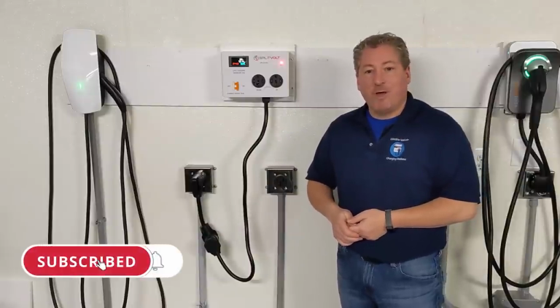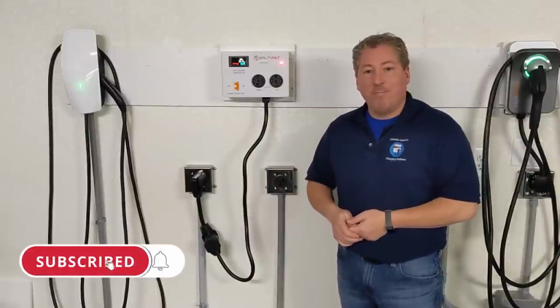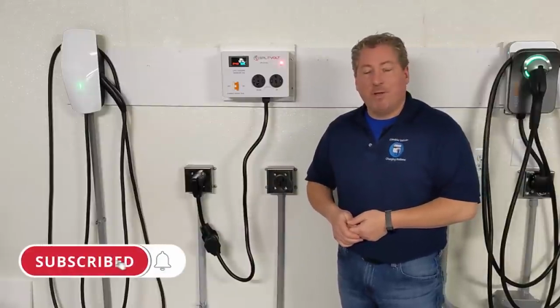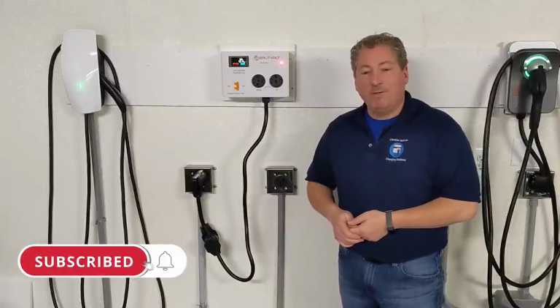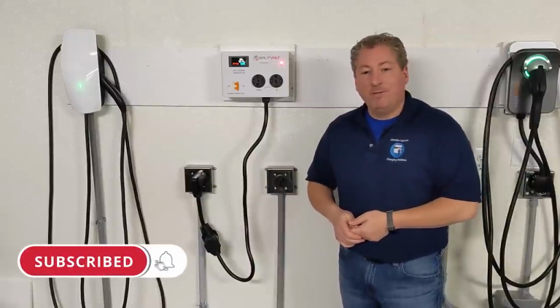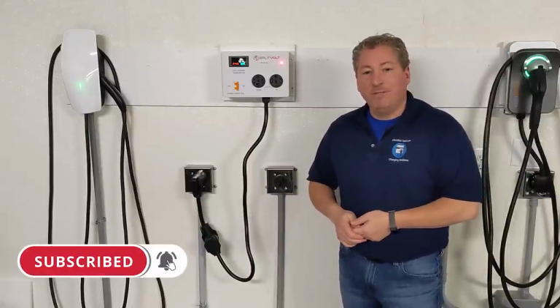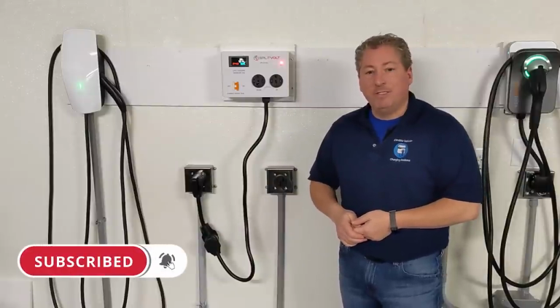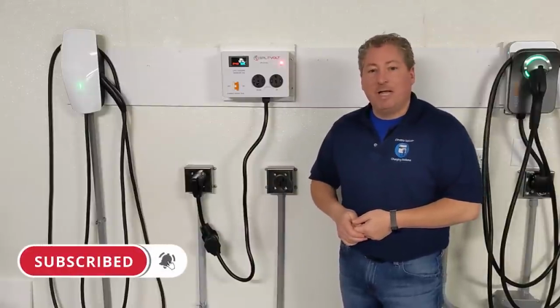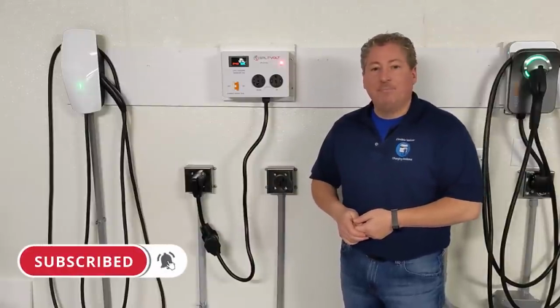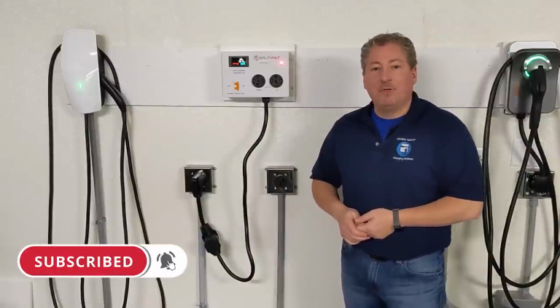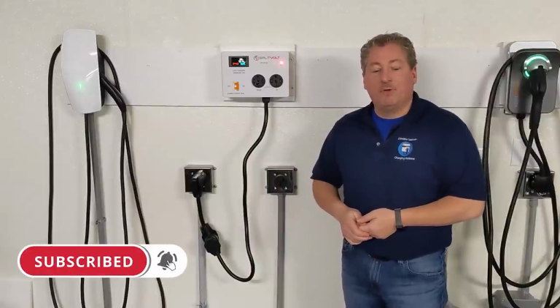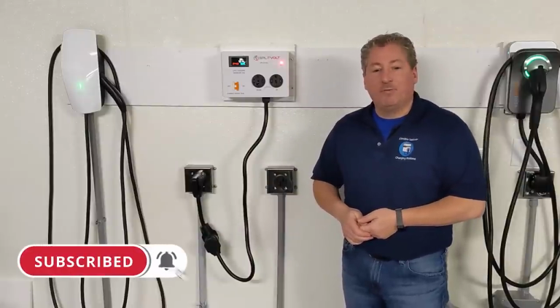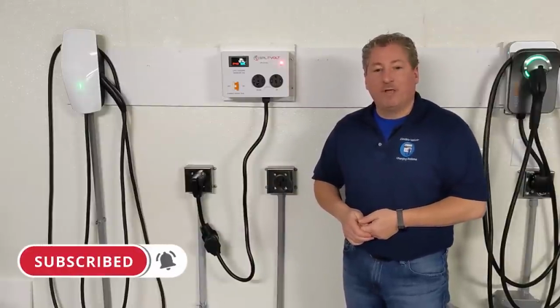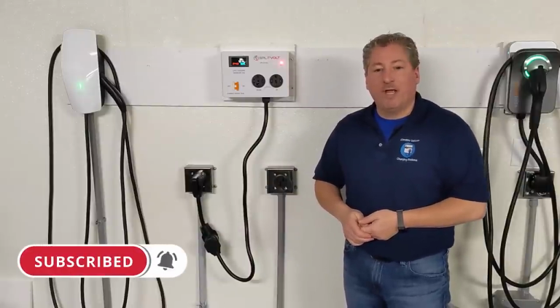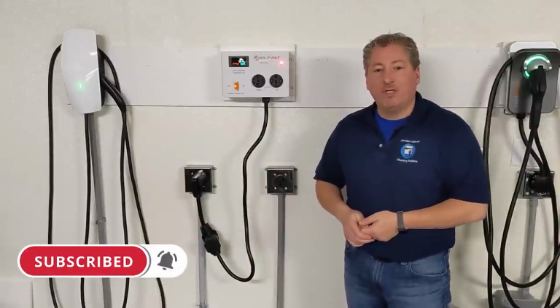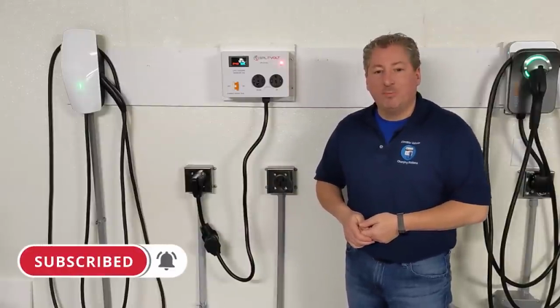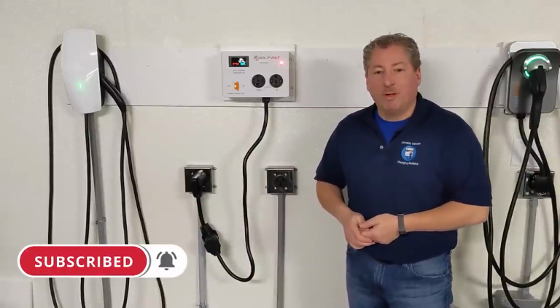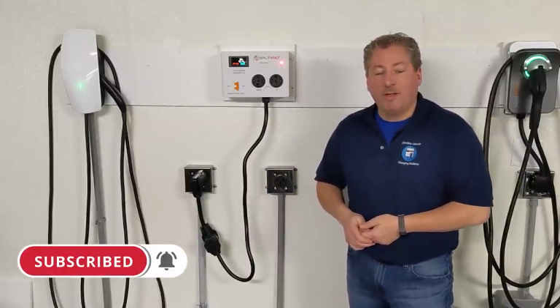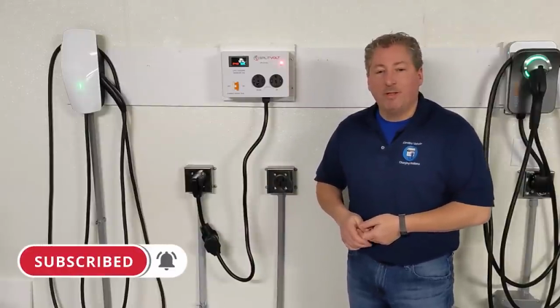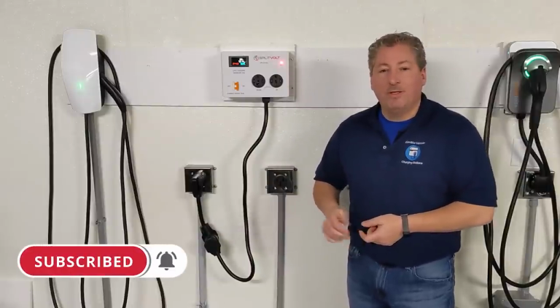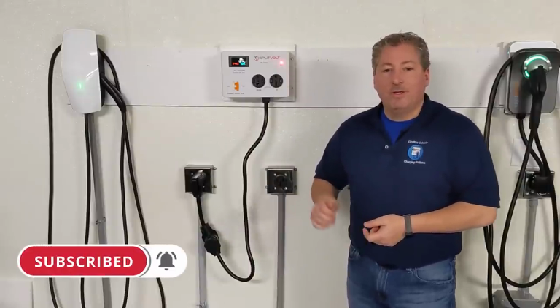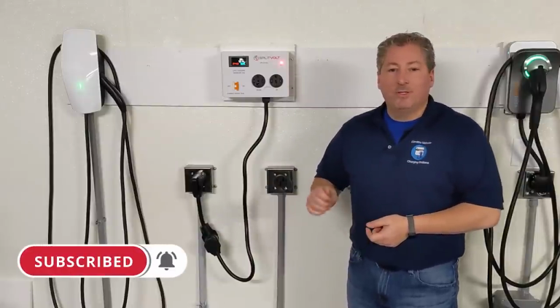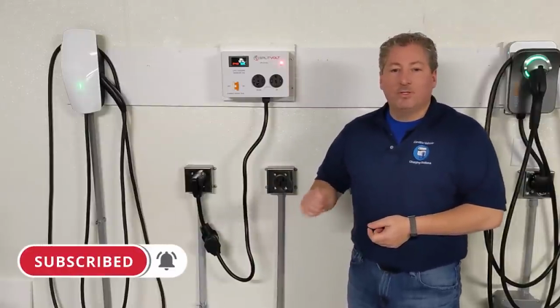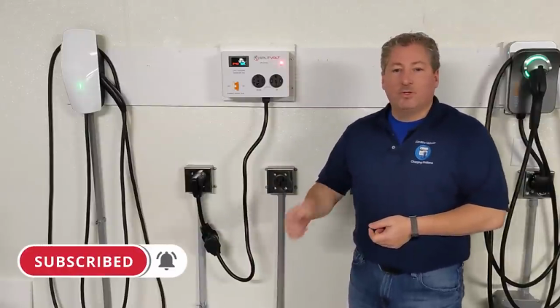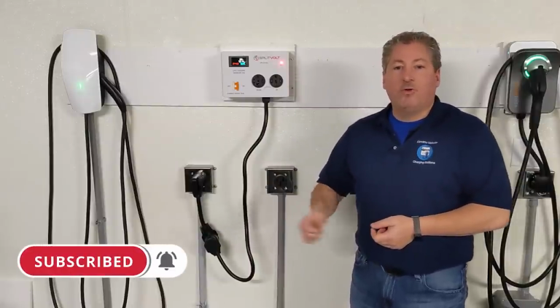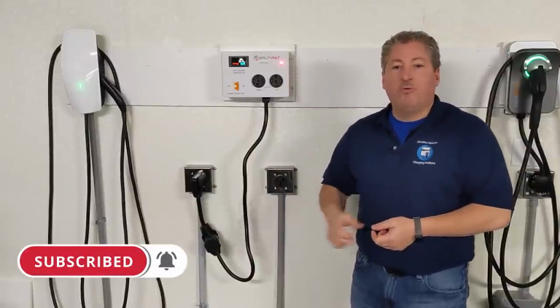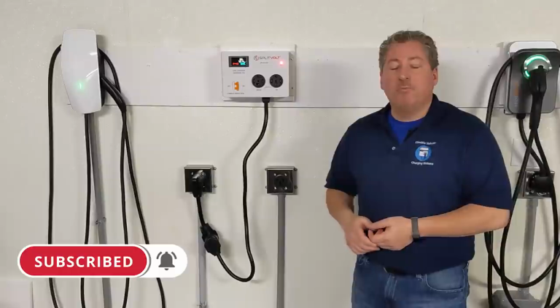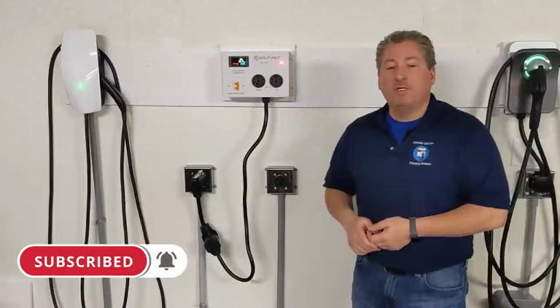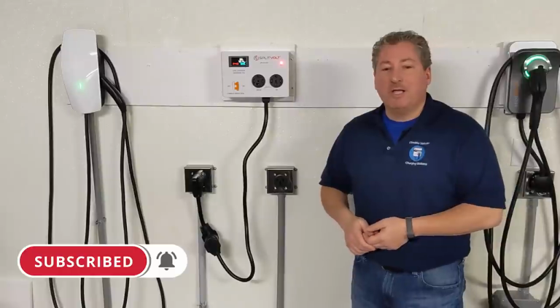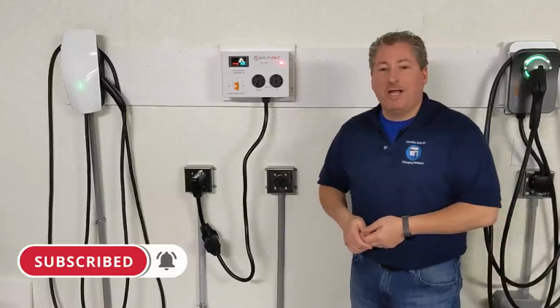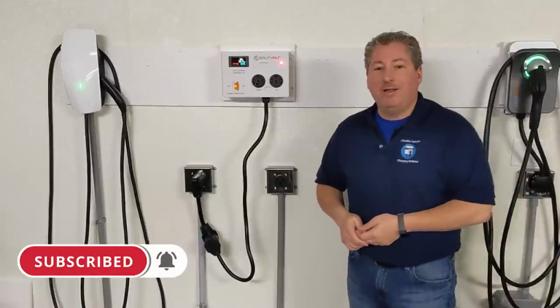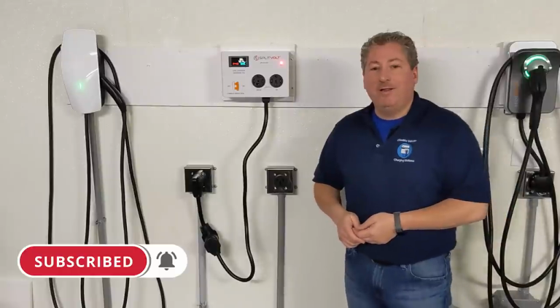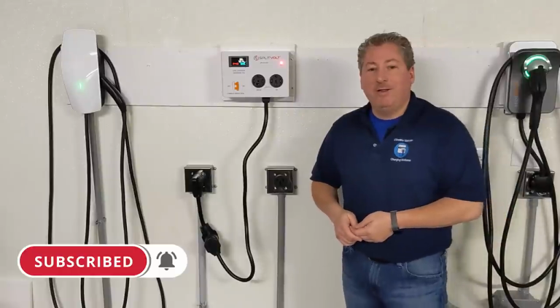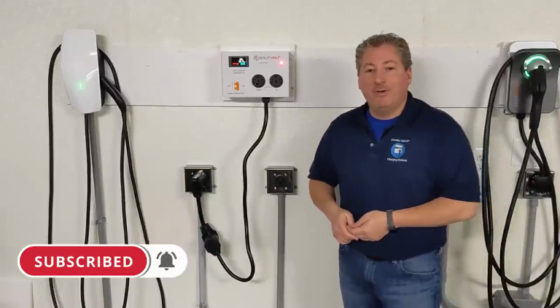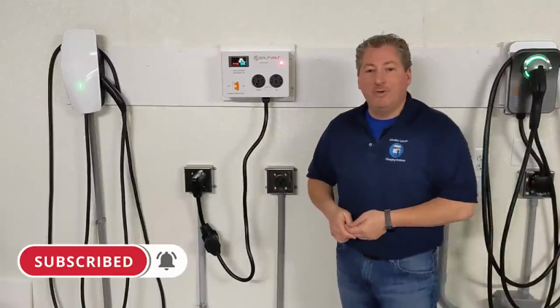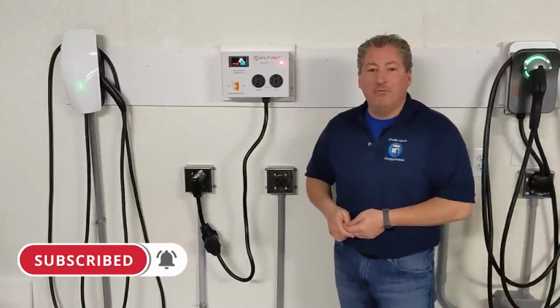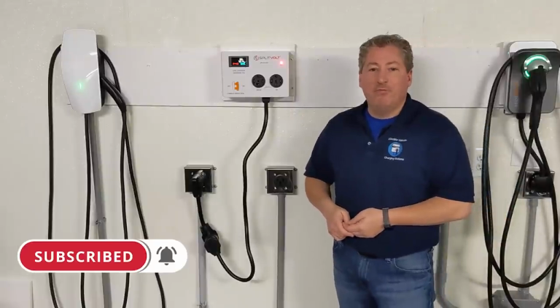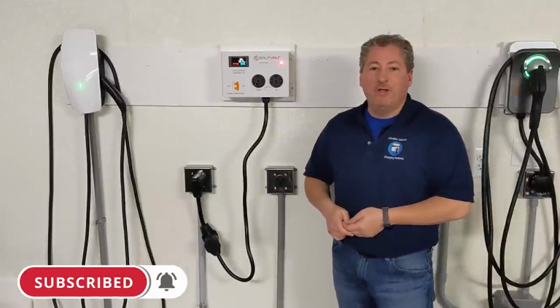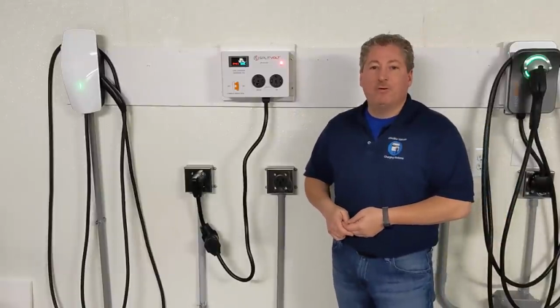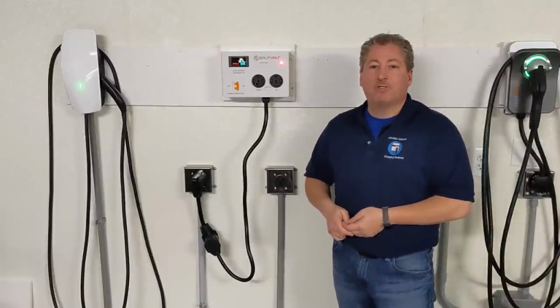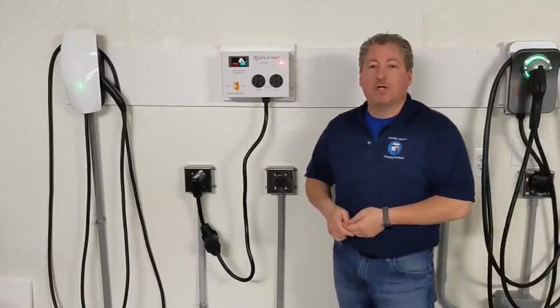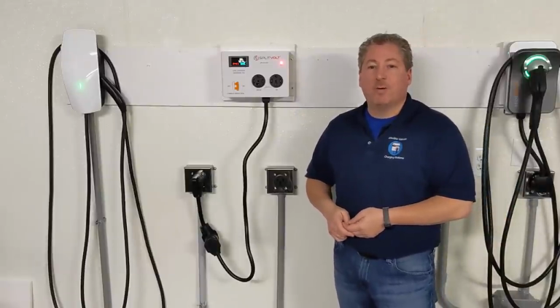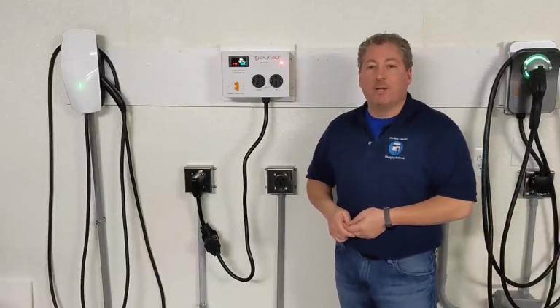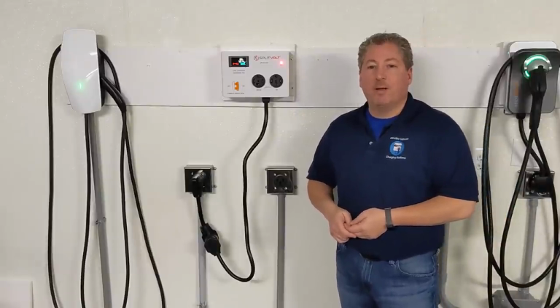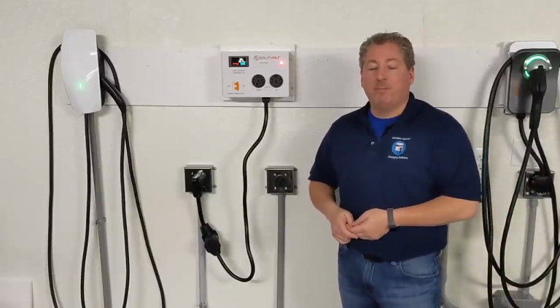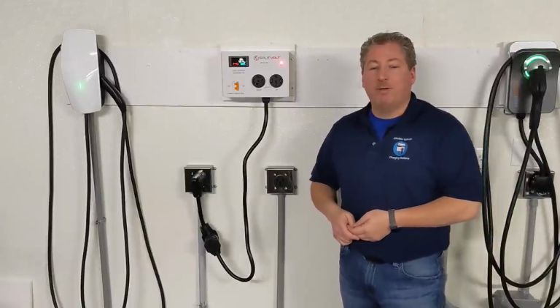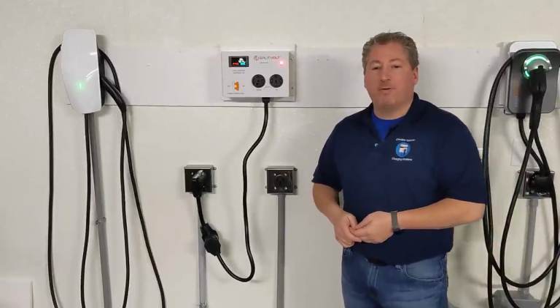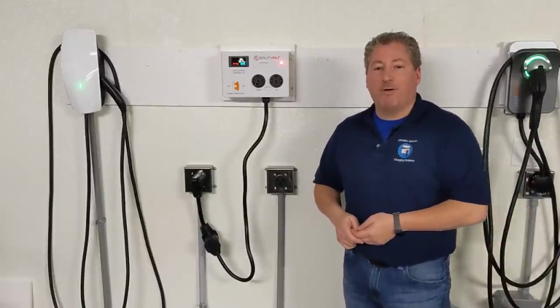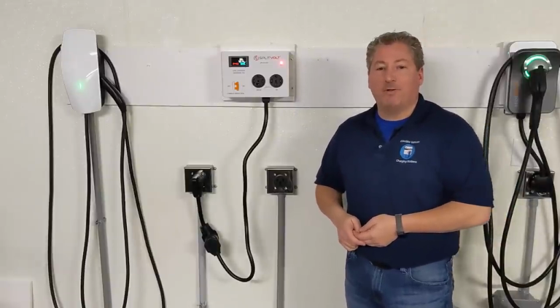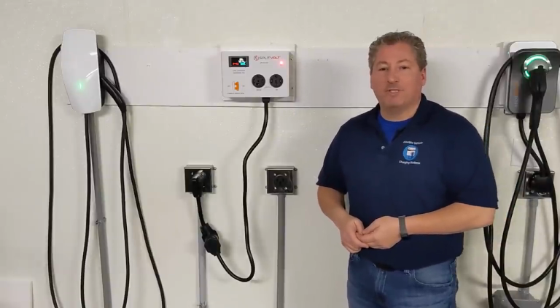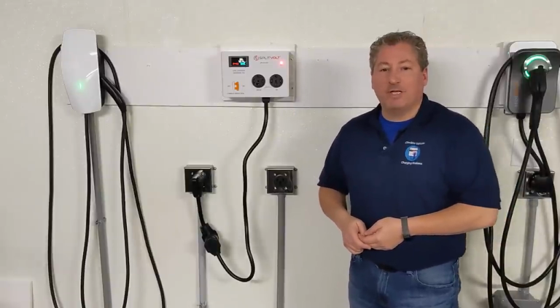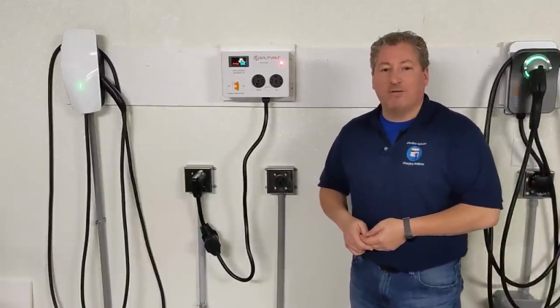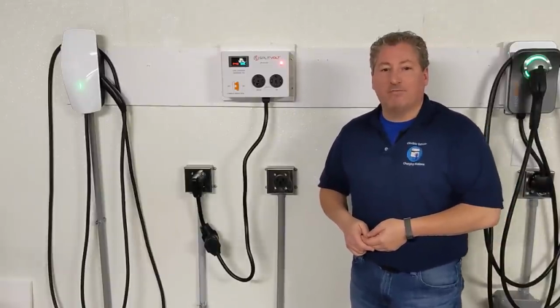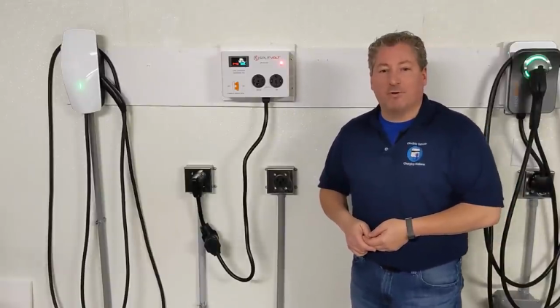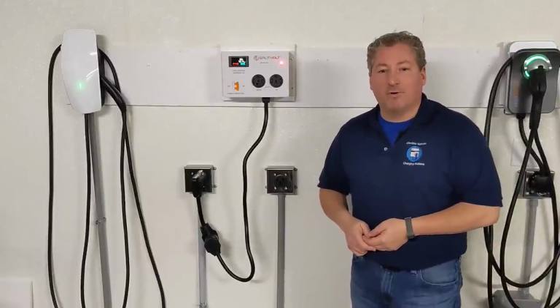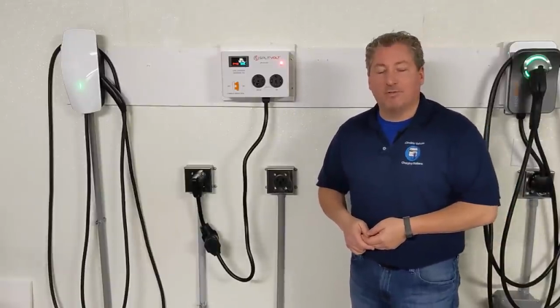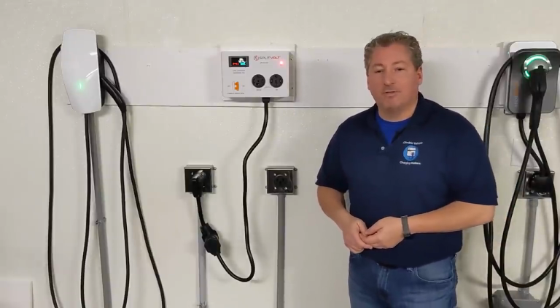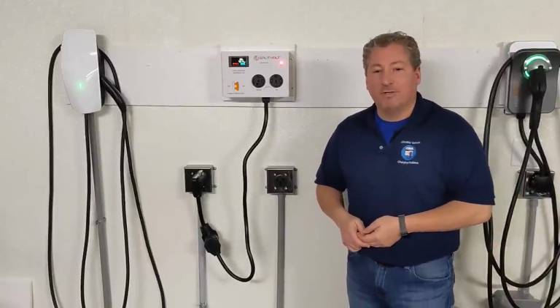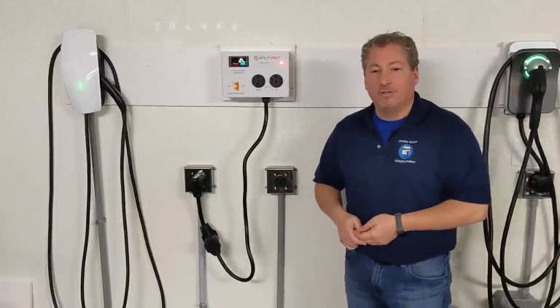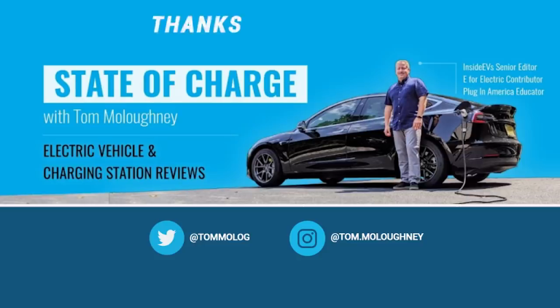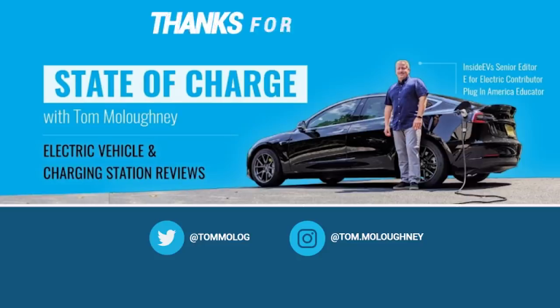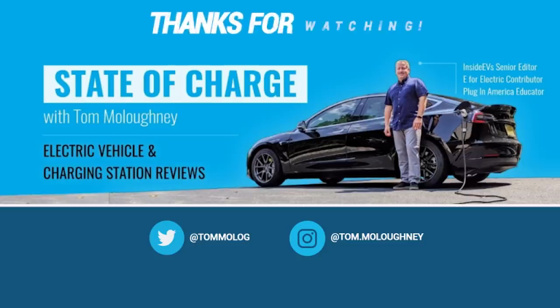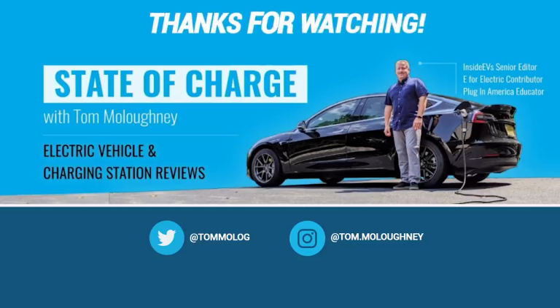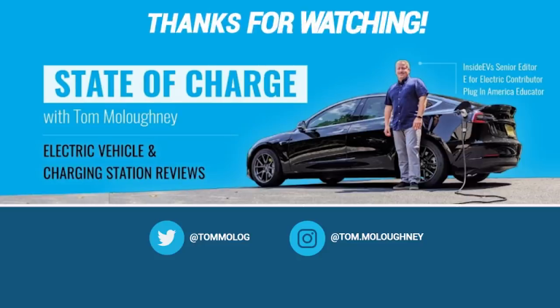That's it for today. Don't forget to click the subscribe button and tap the notification bell so you don't miss any new videos here on State of Charge. Thanks for watching.